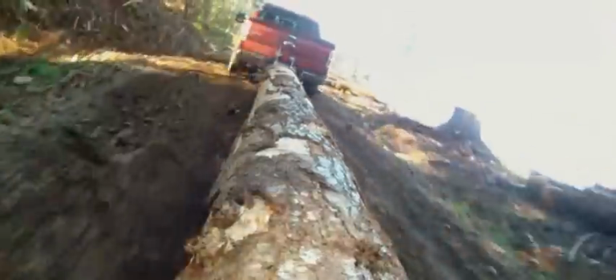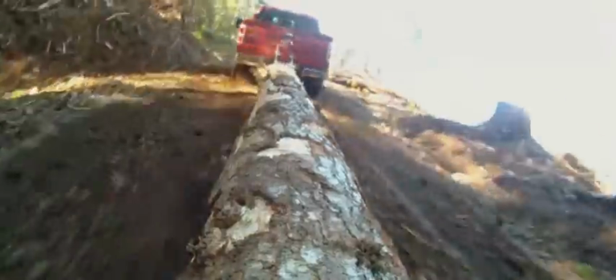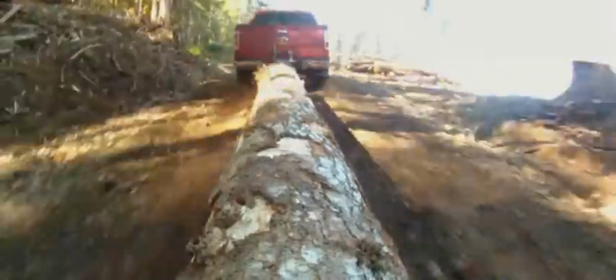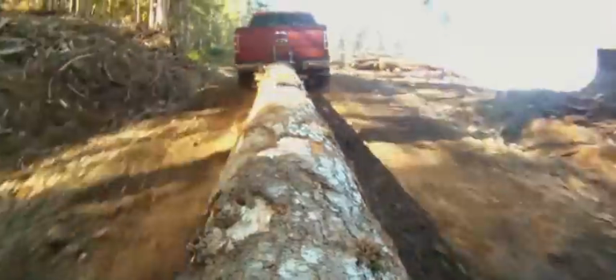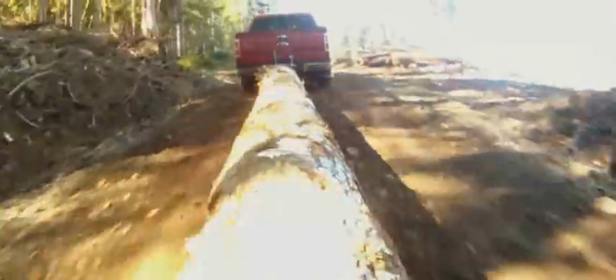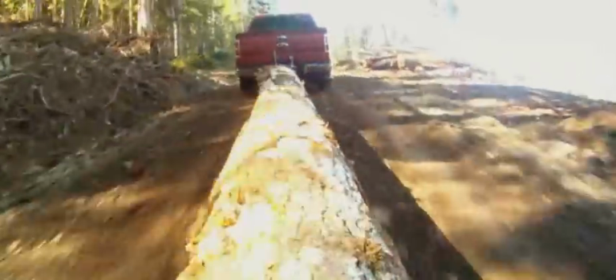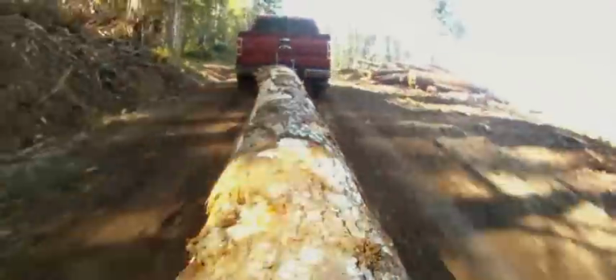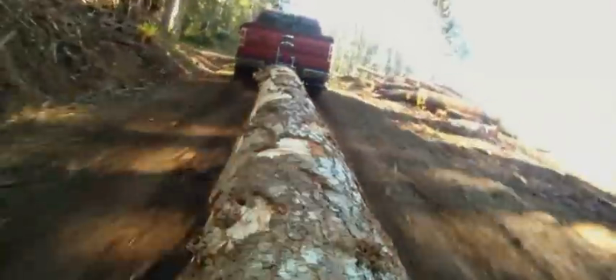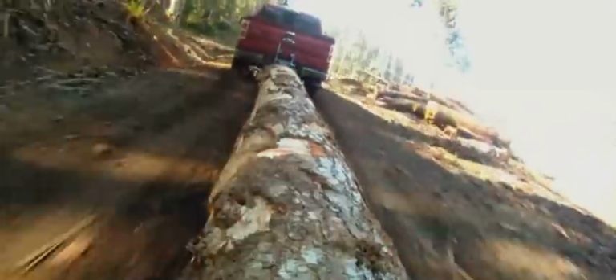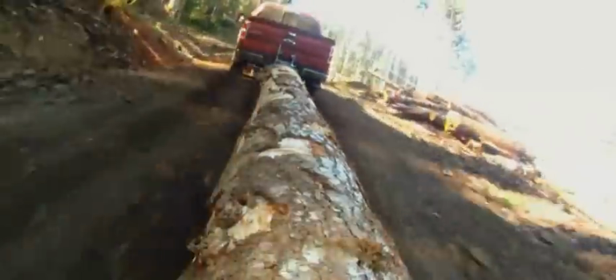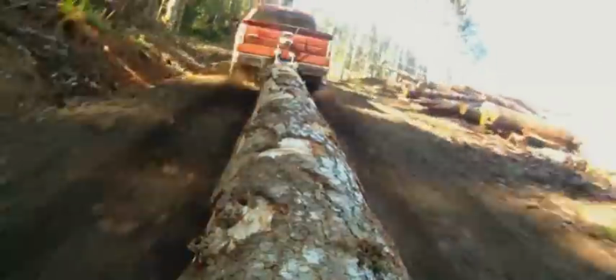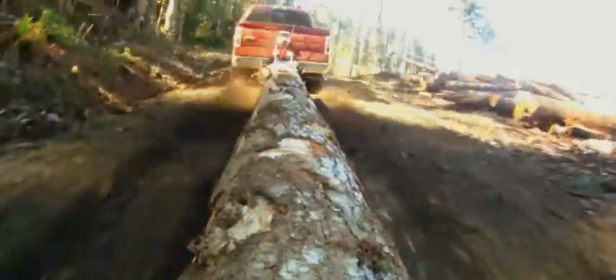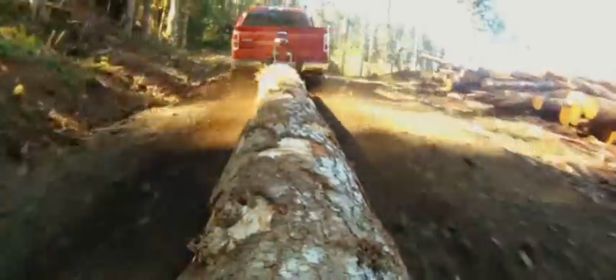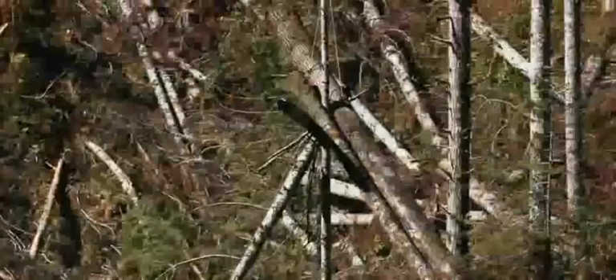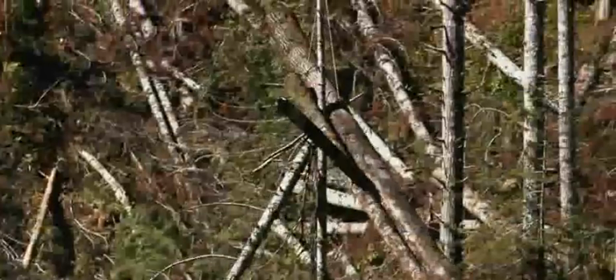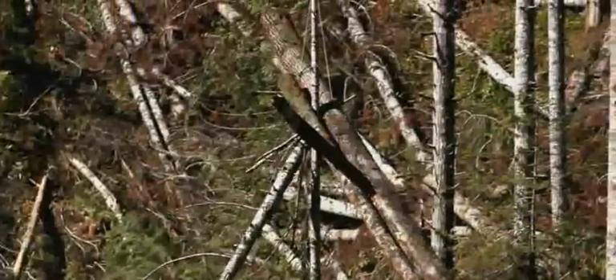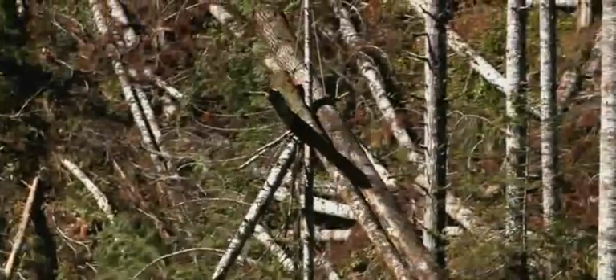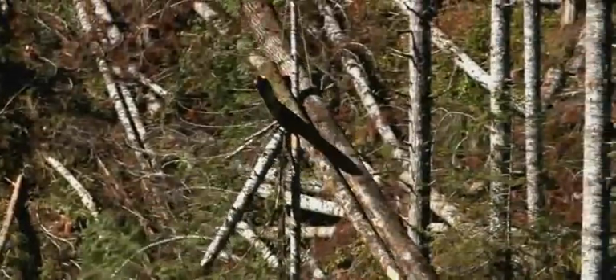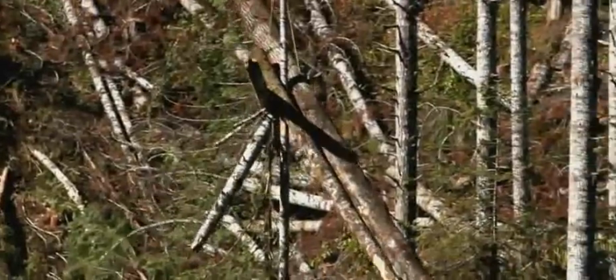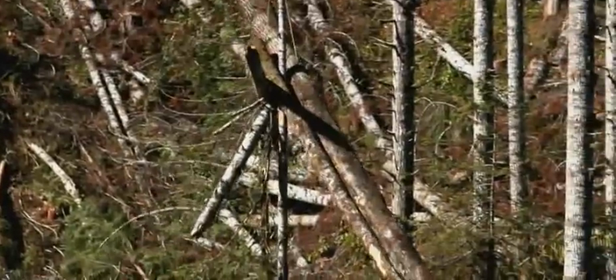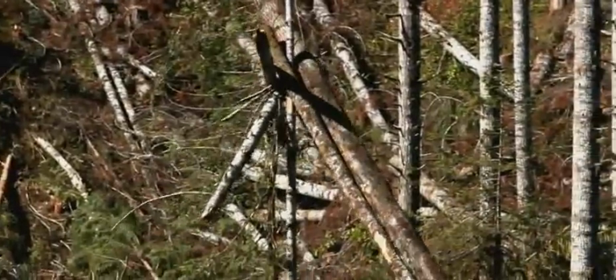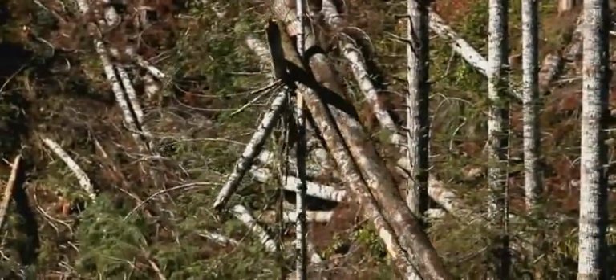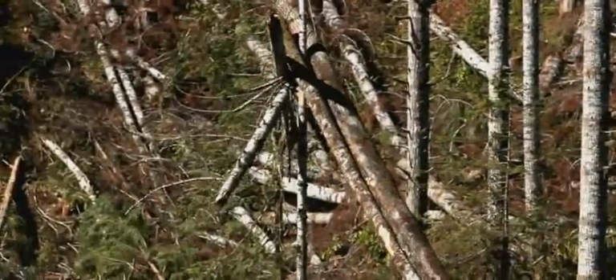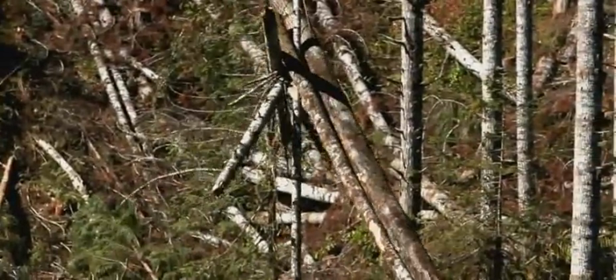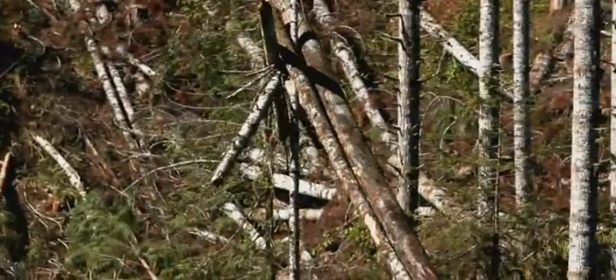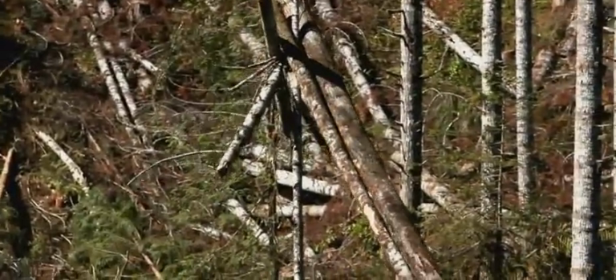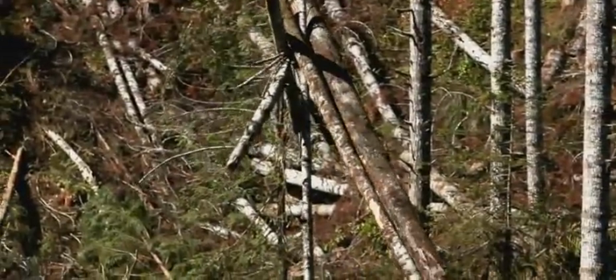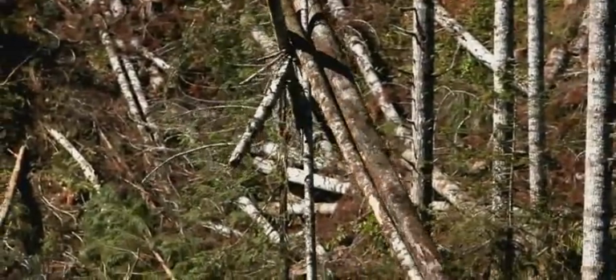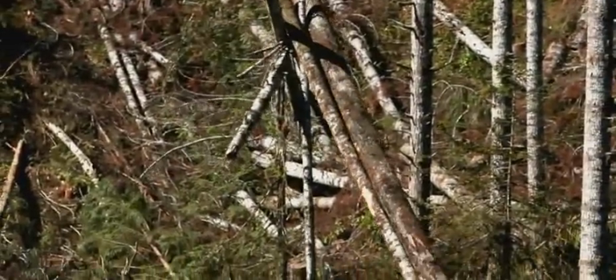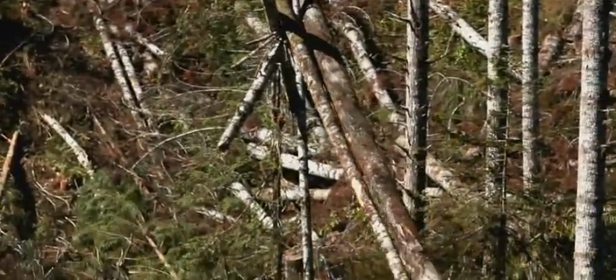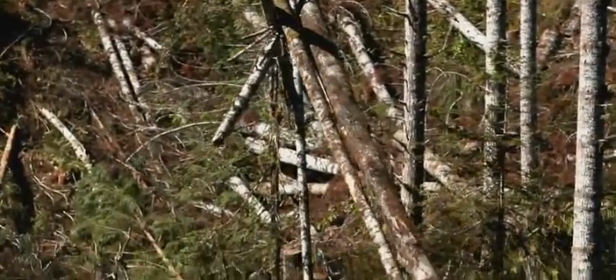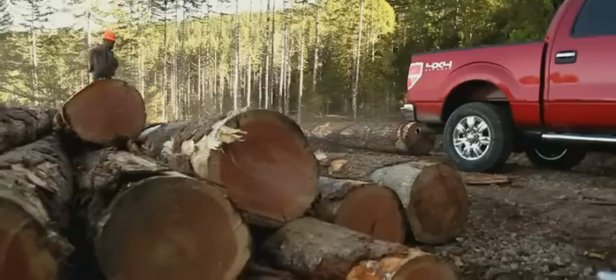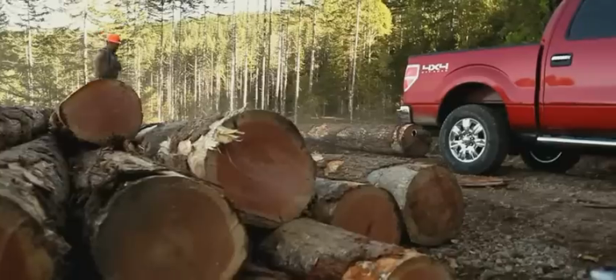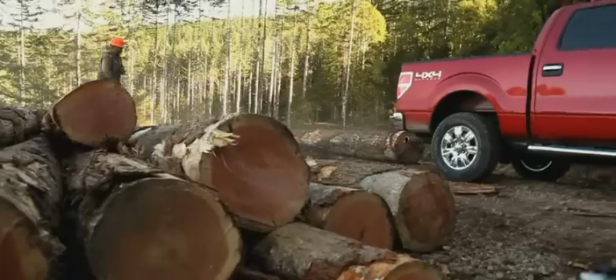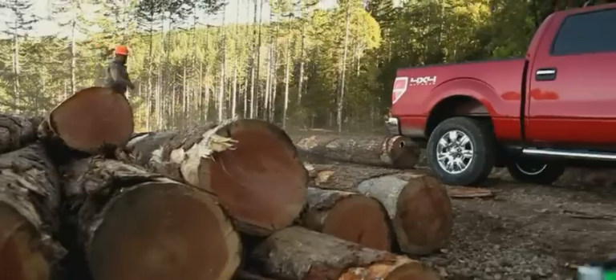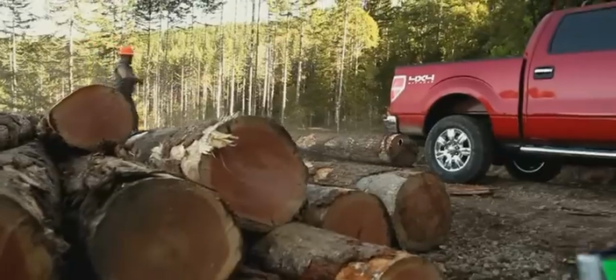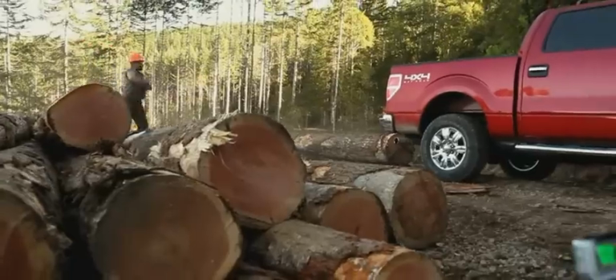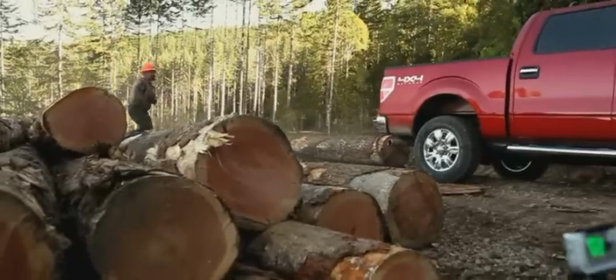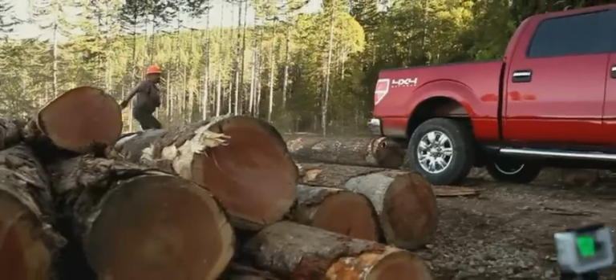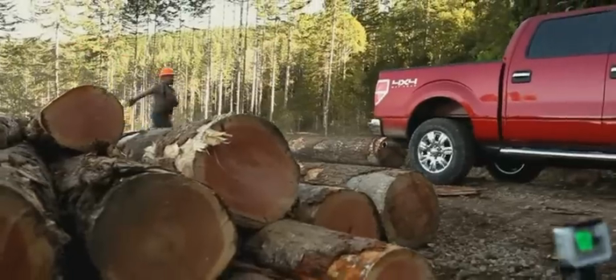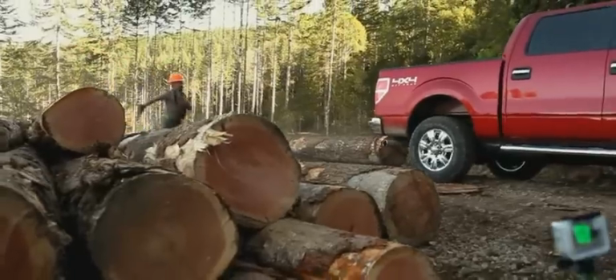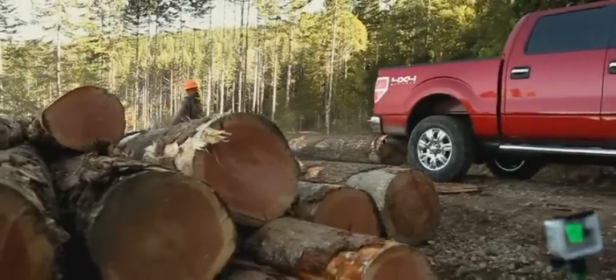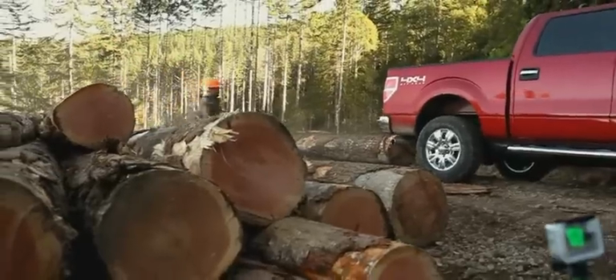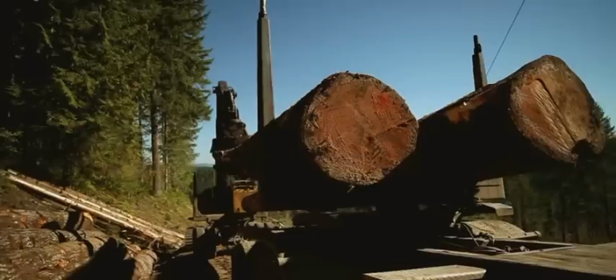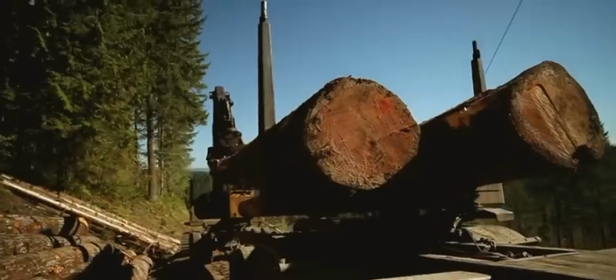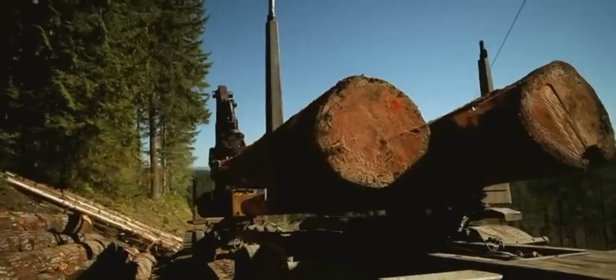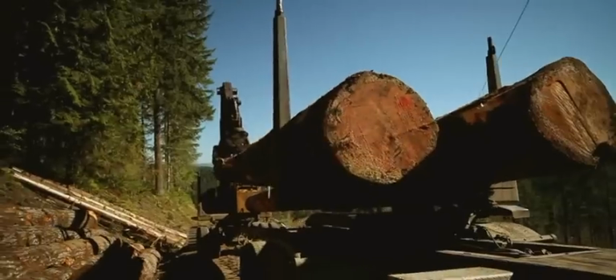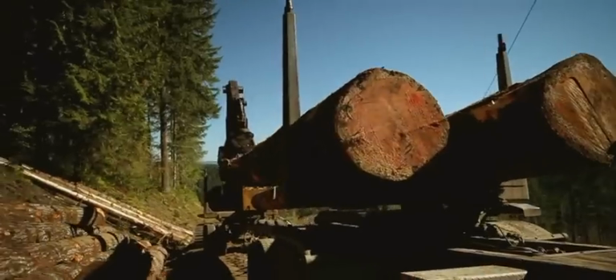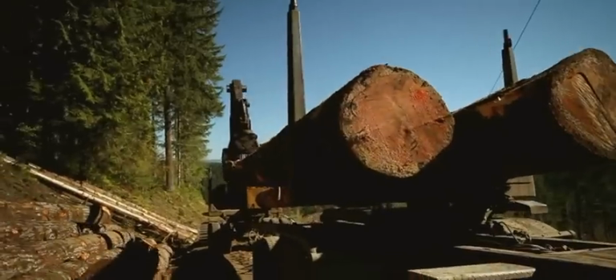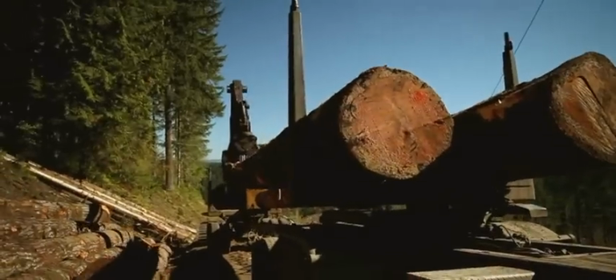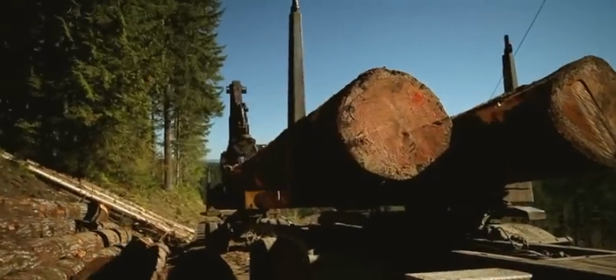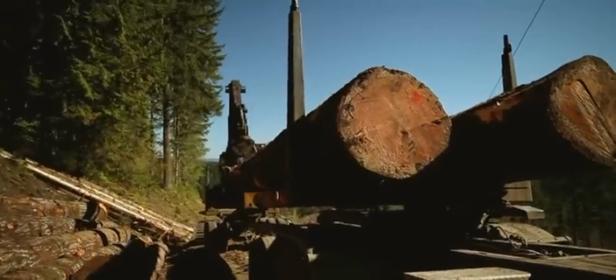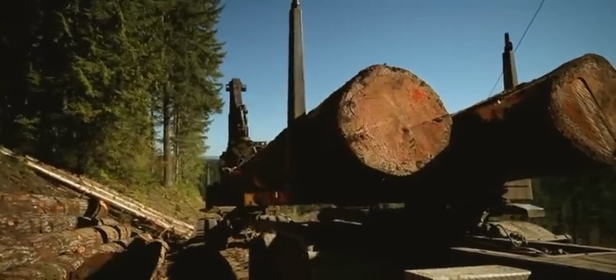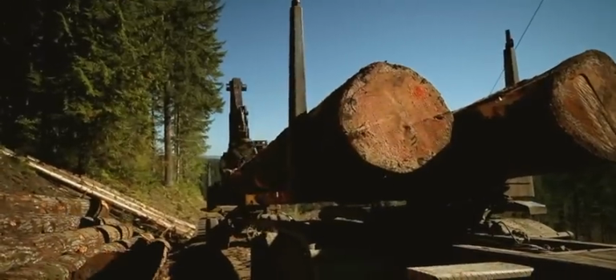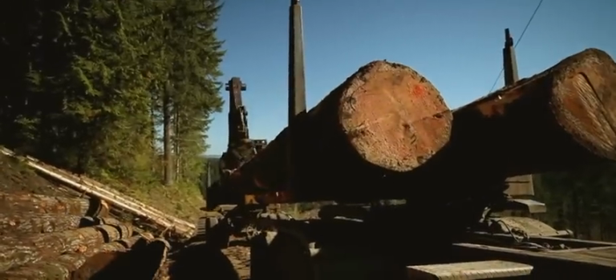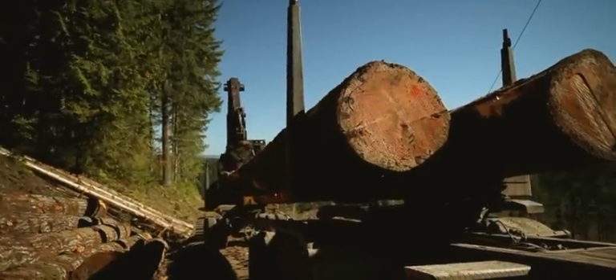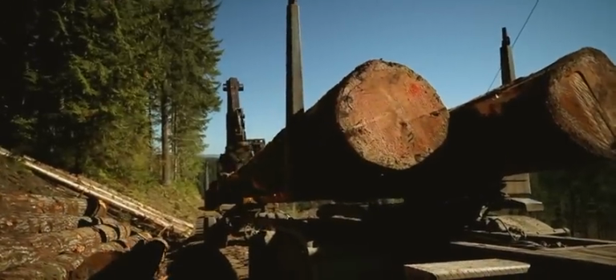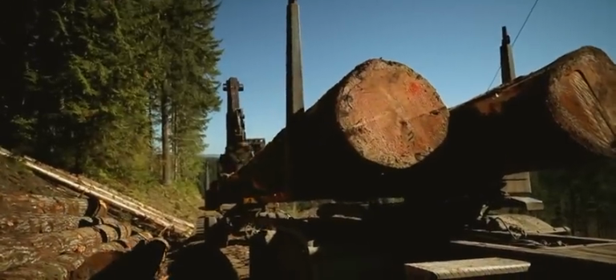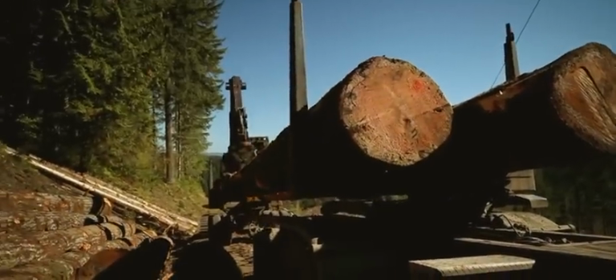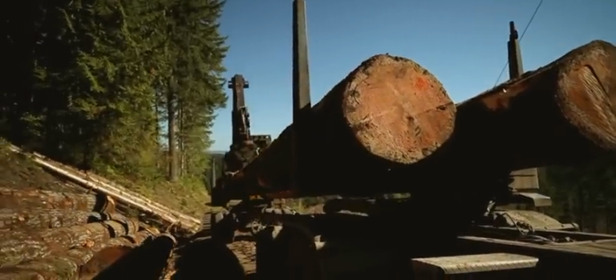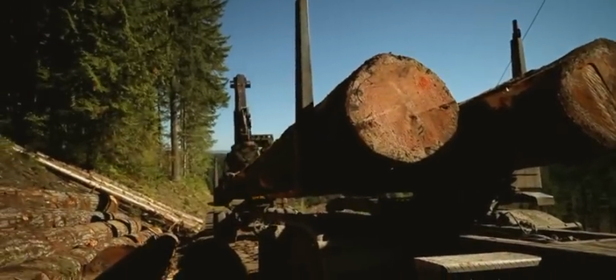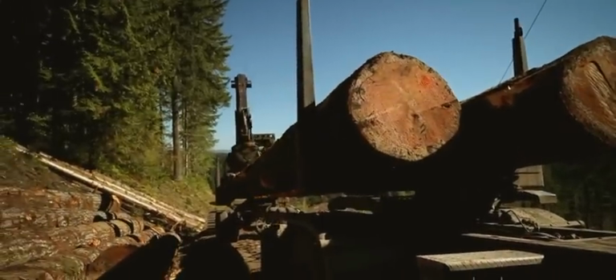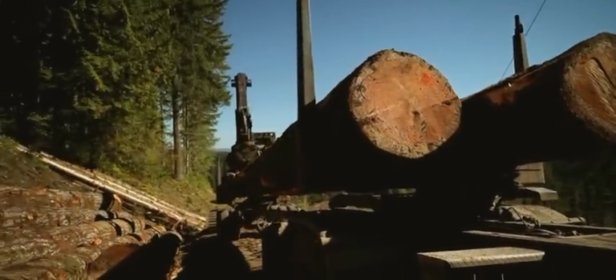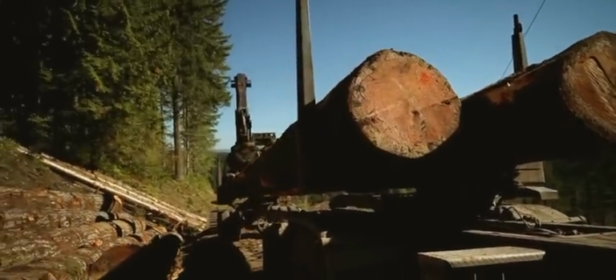If three tons doesn't sound like a lot of weight, consider this: some of these logs outweigh the truck by 1,200 pounds.